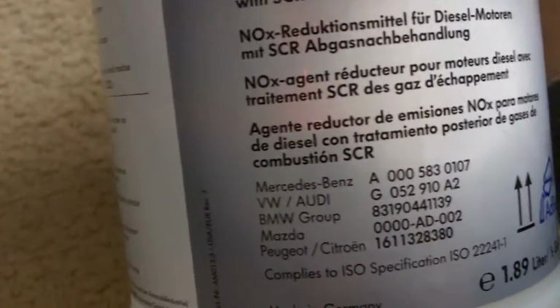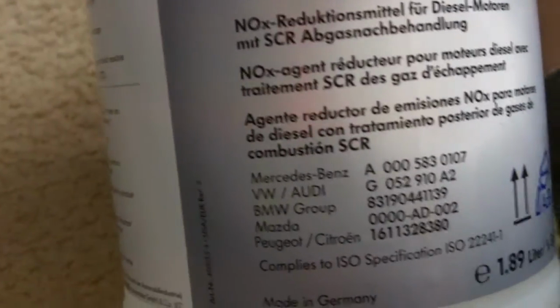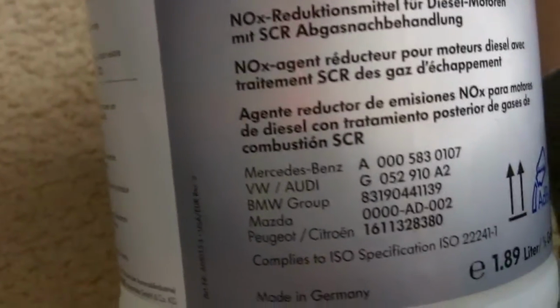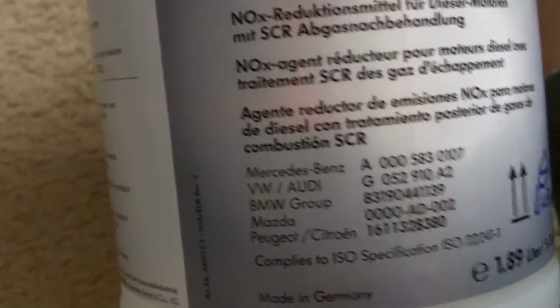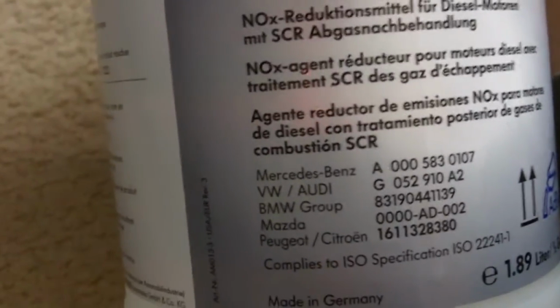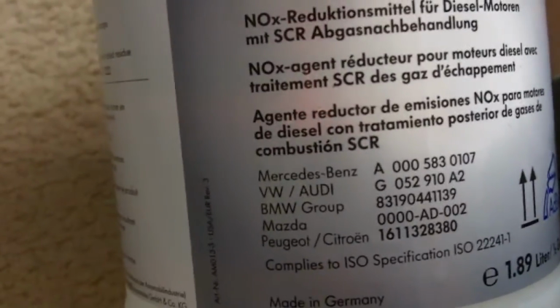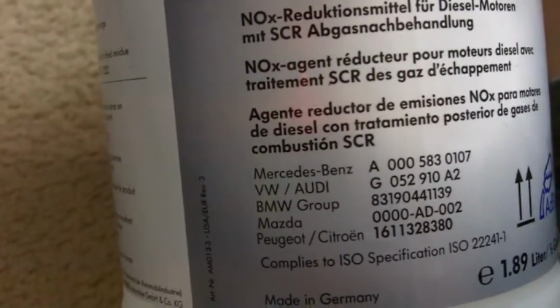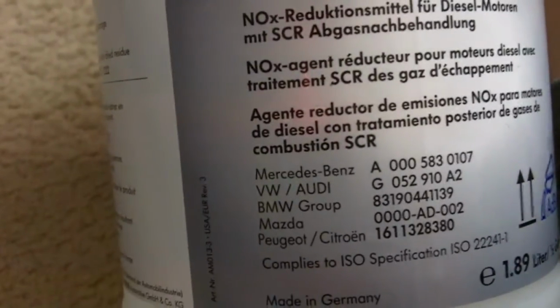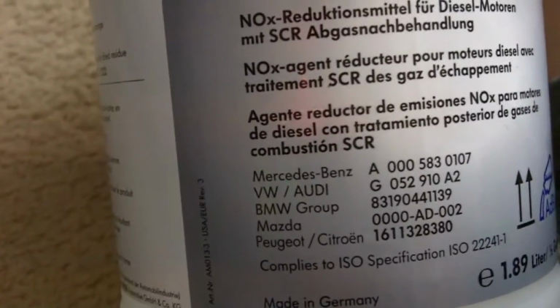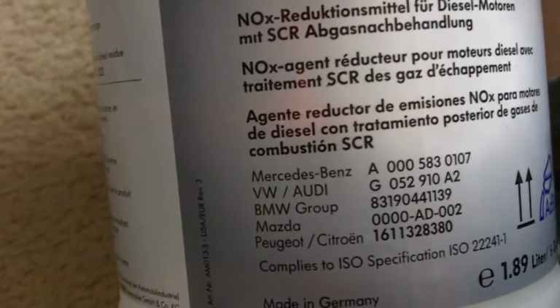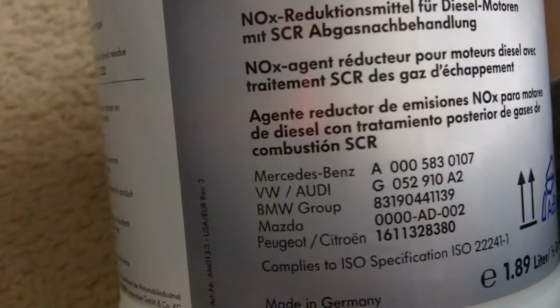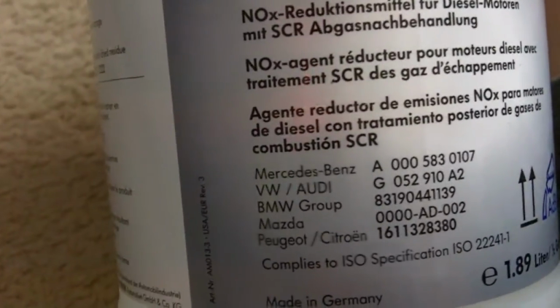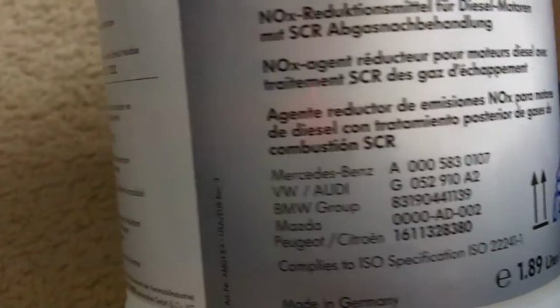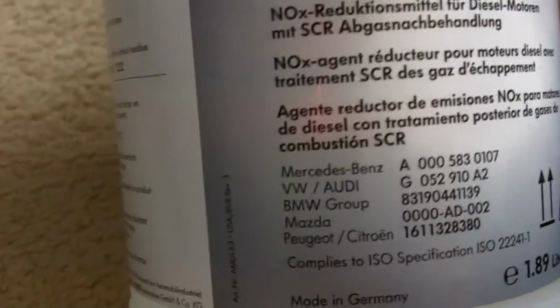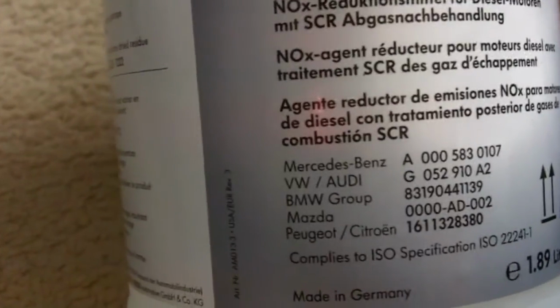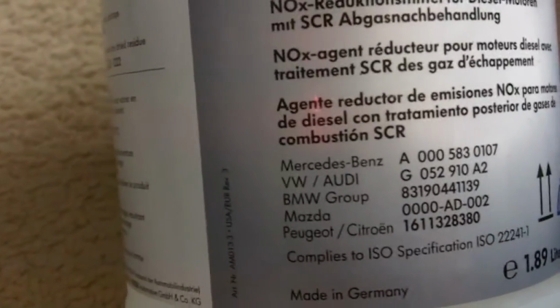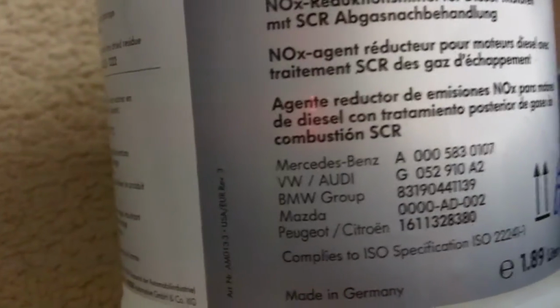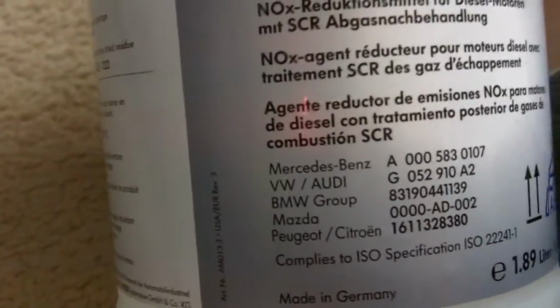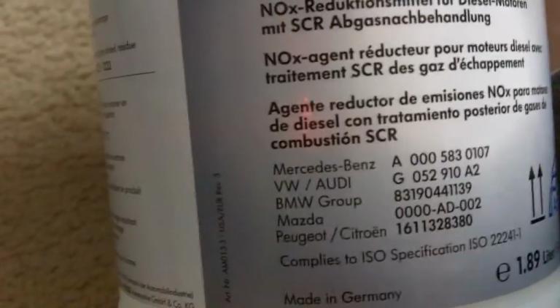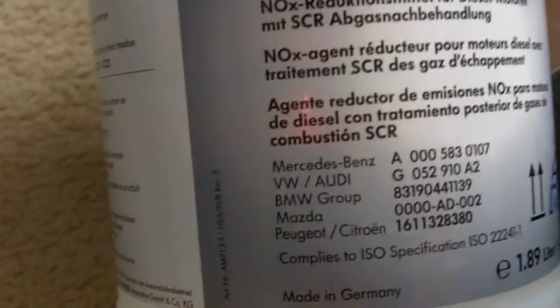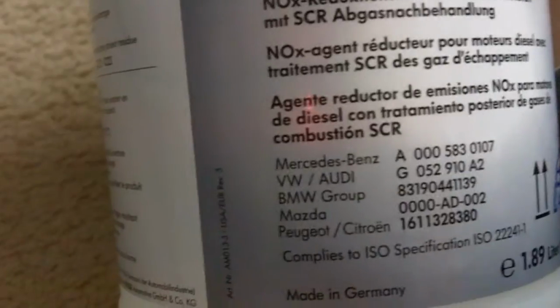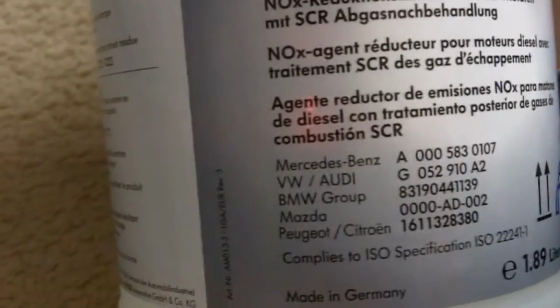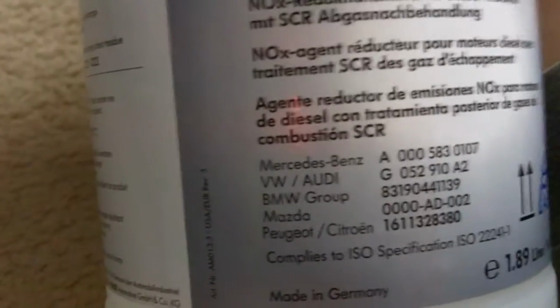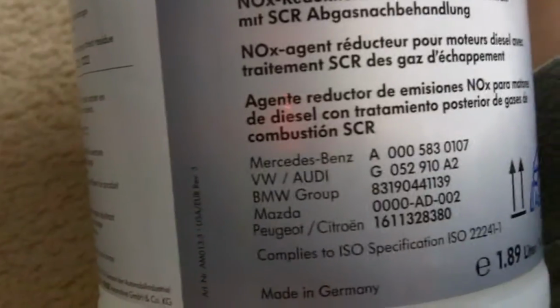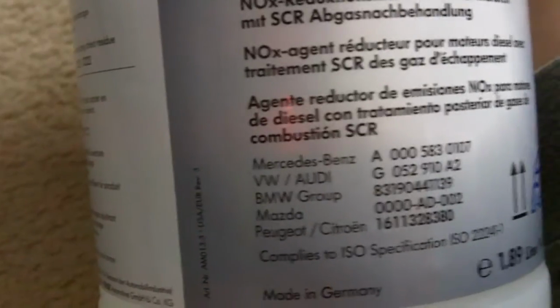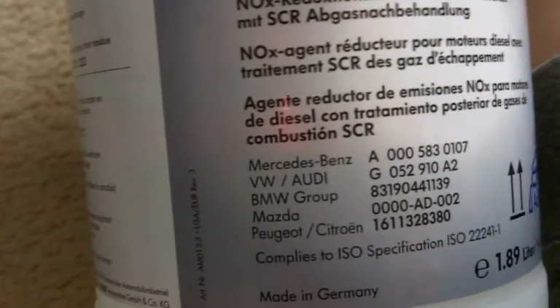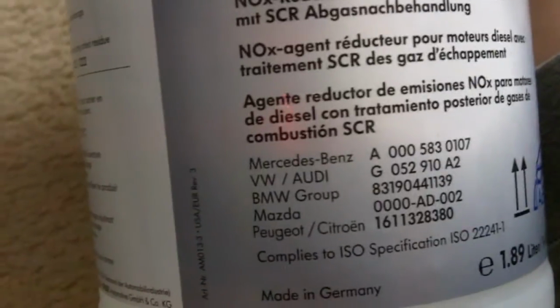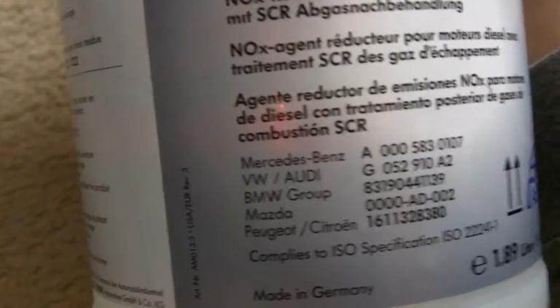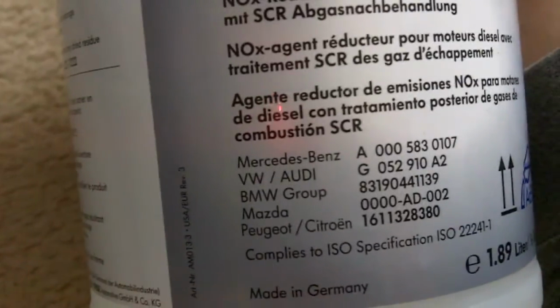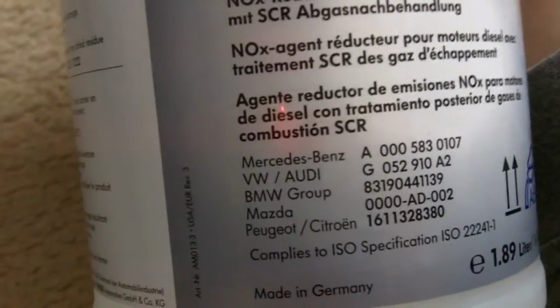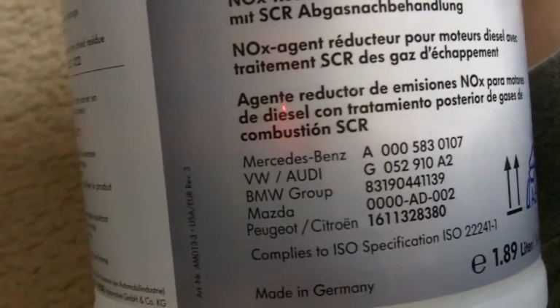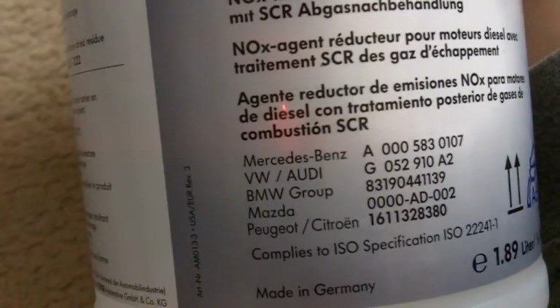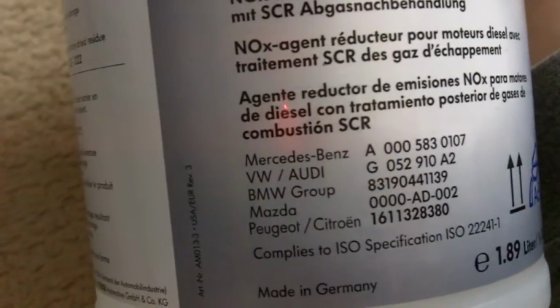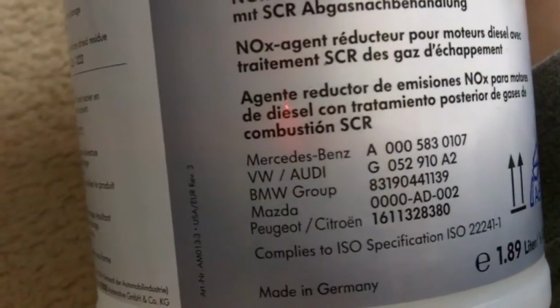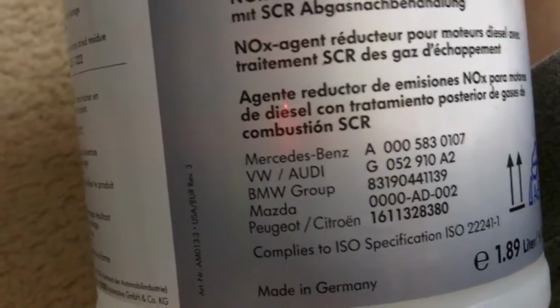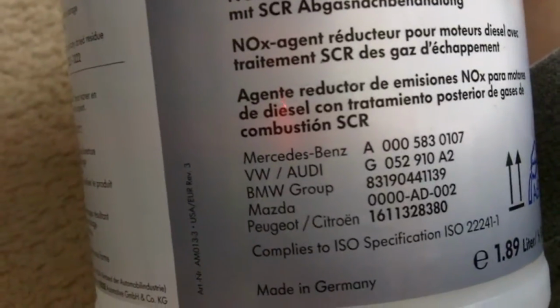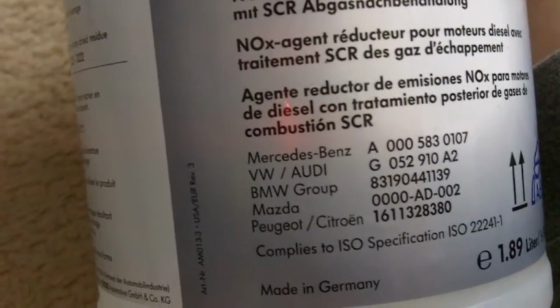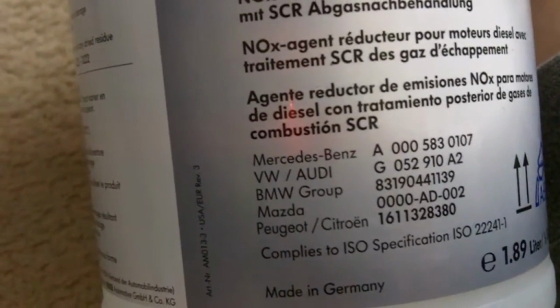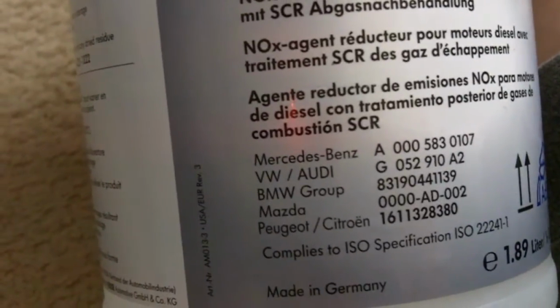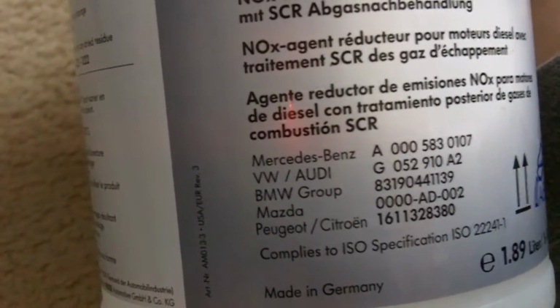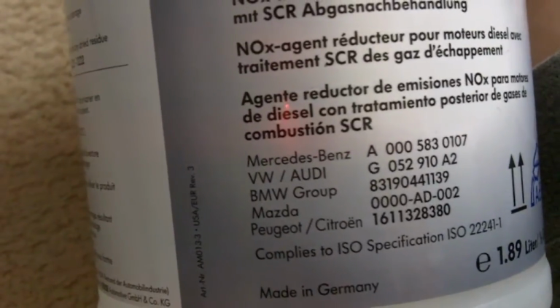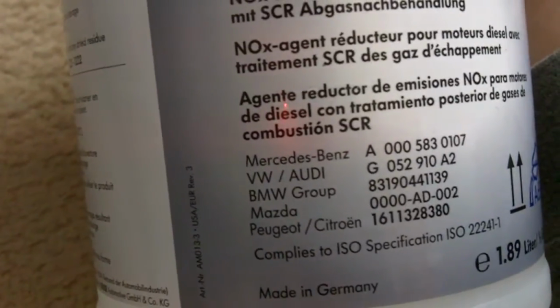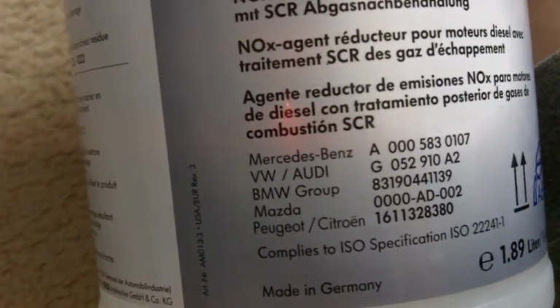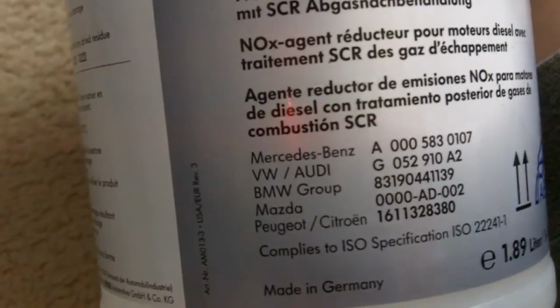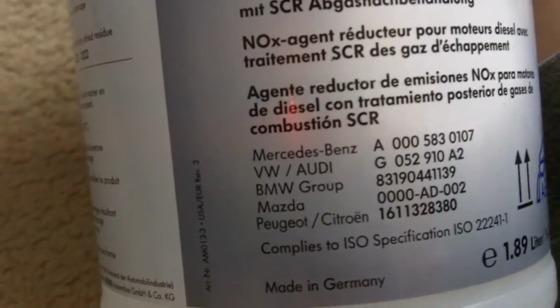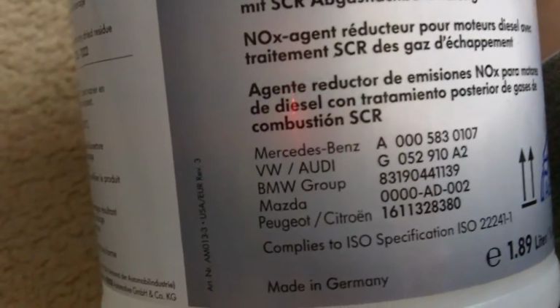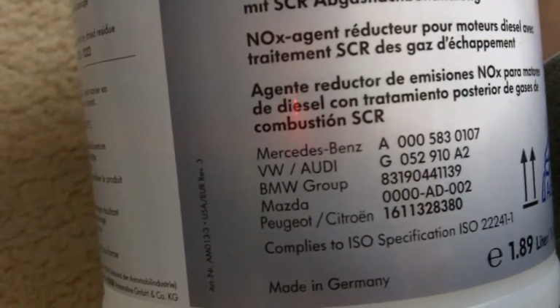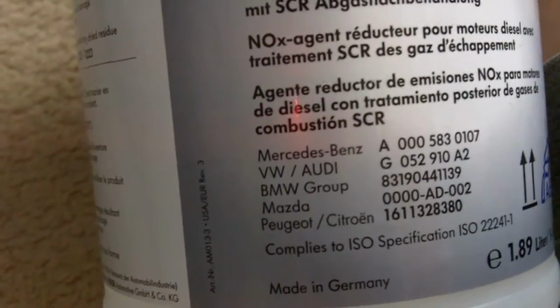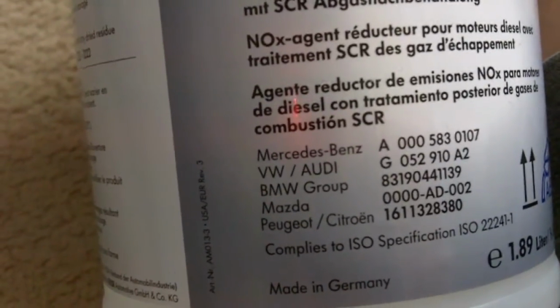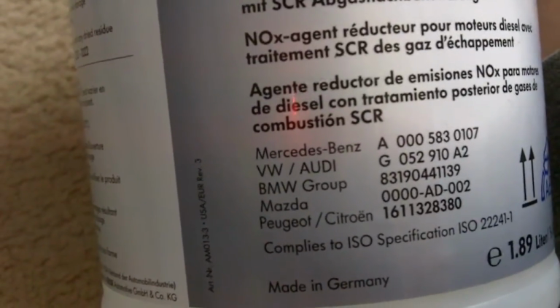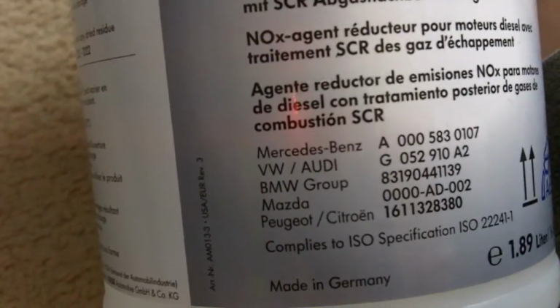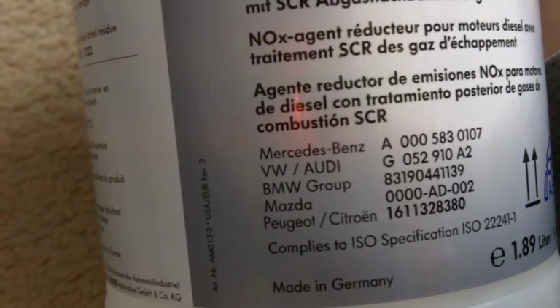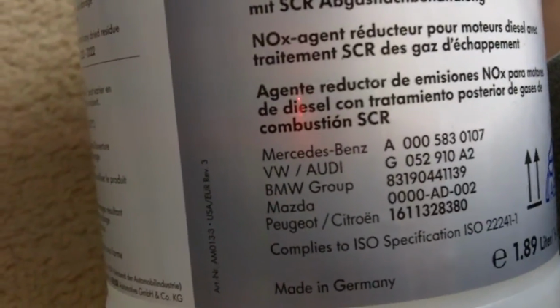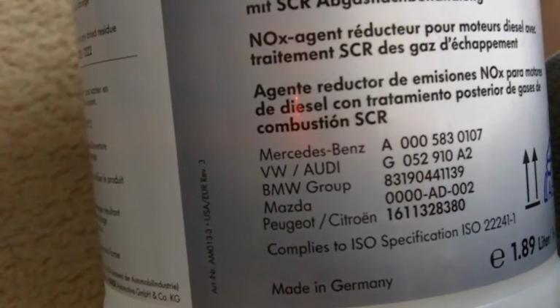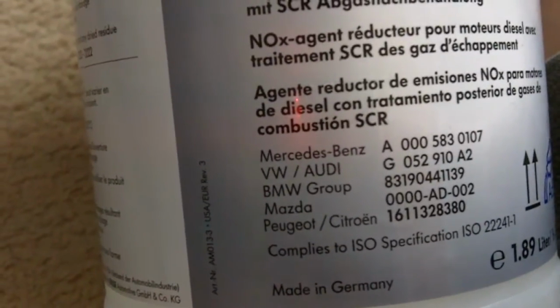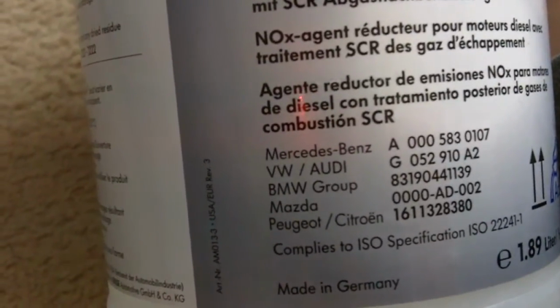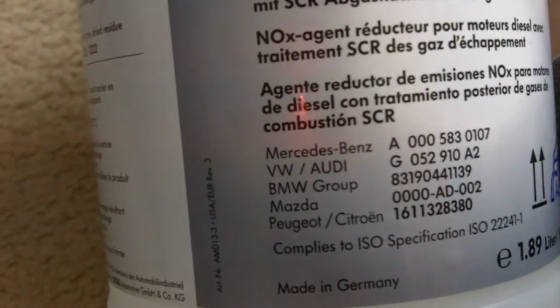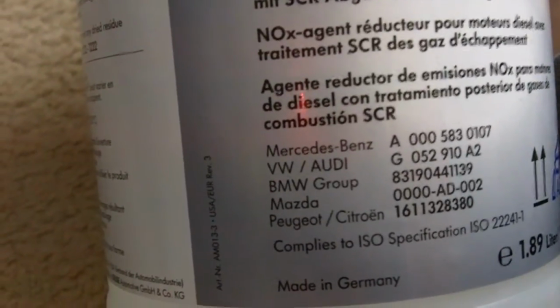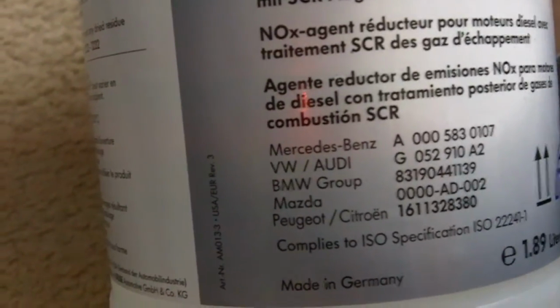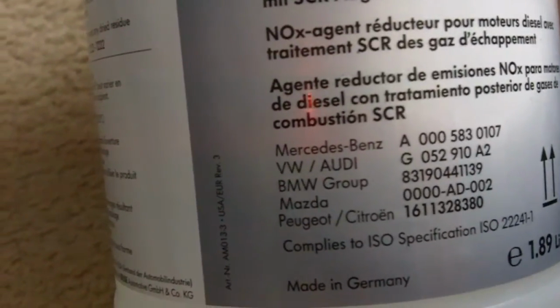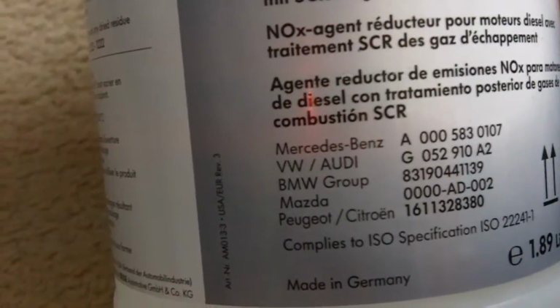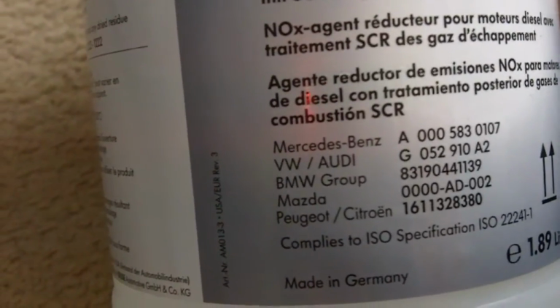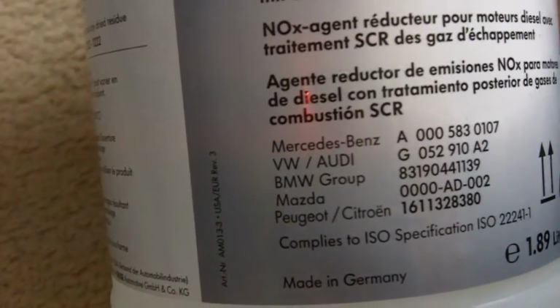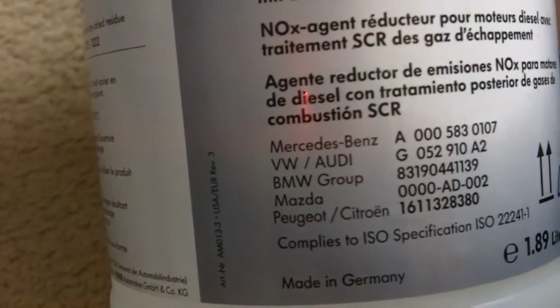It says that it complies with Mercedes Benz, VW slash Audi, BMW Group, and Mazda.